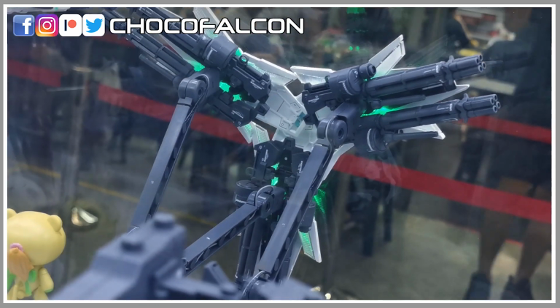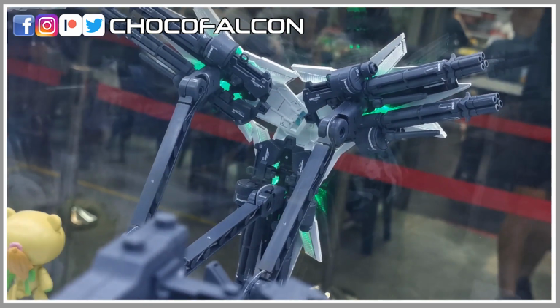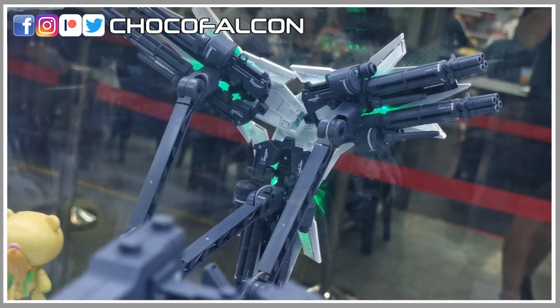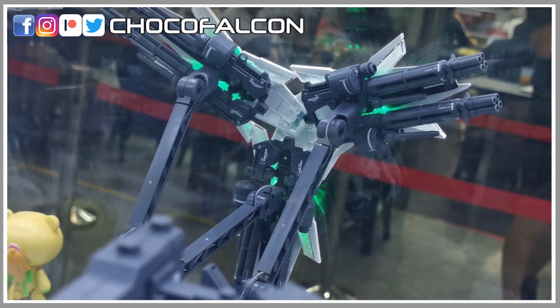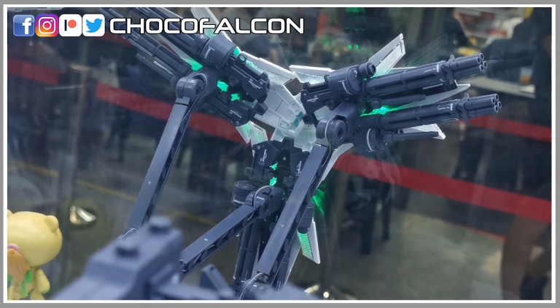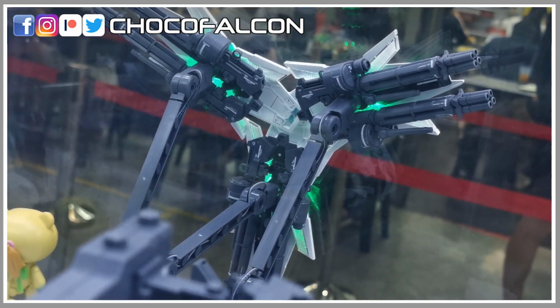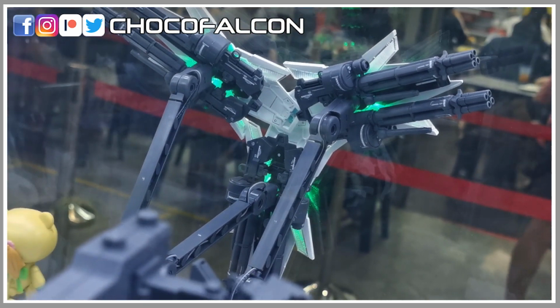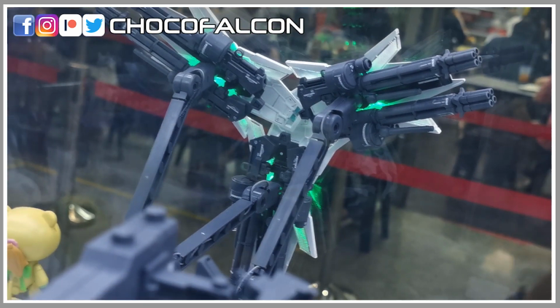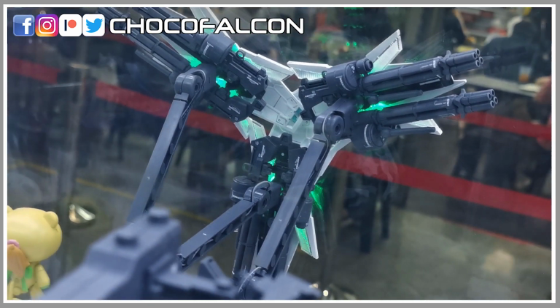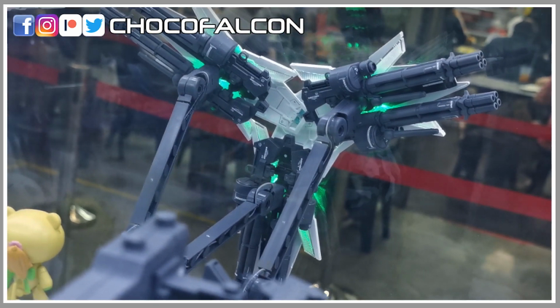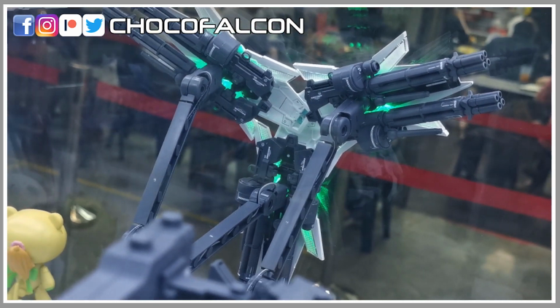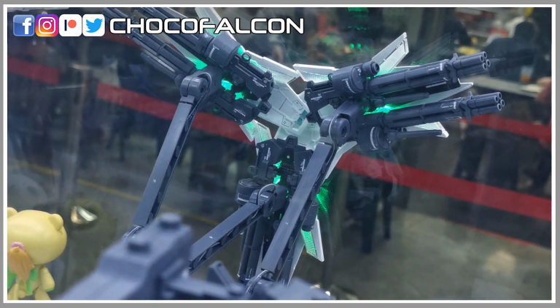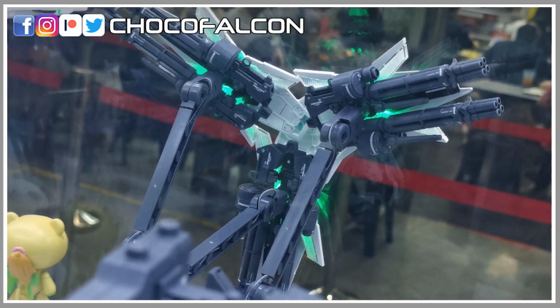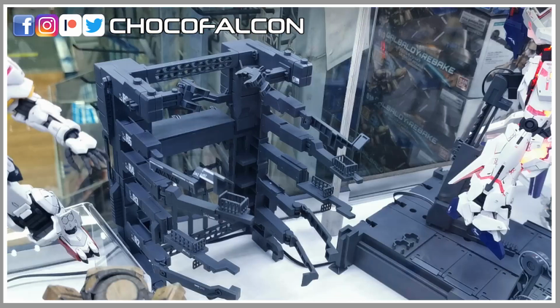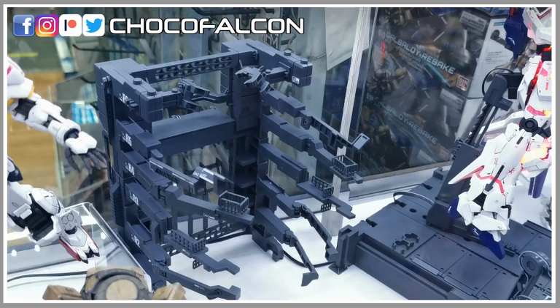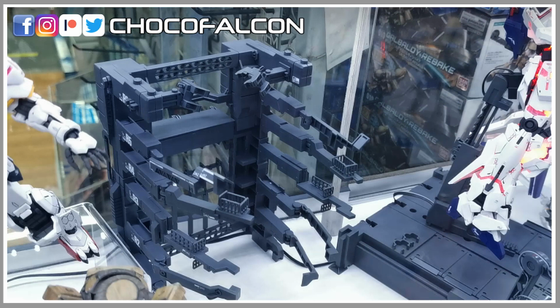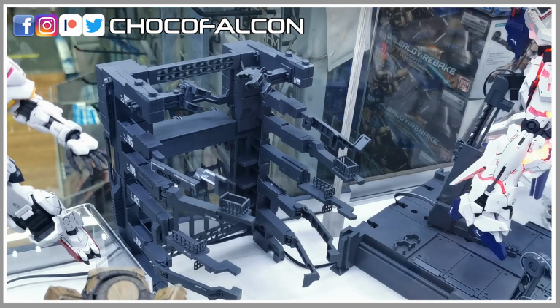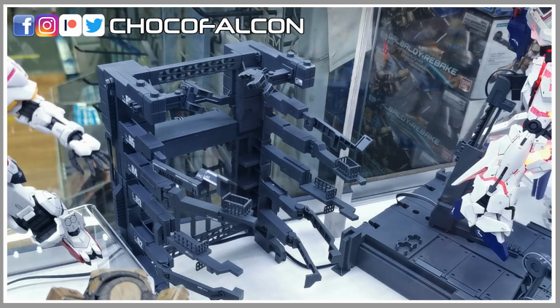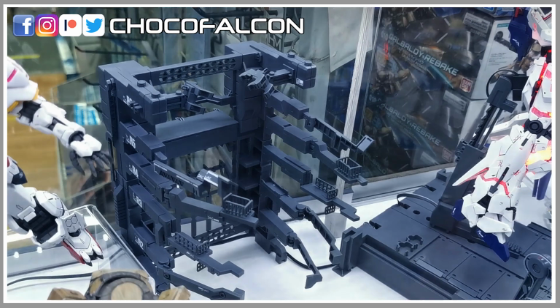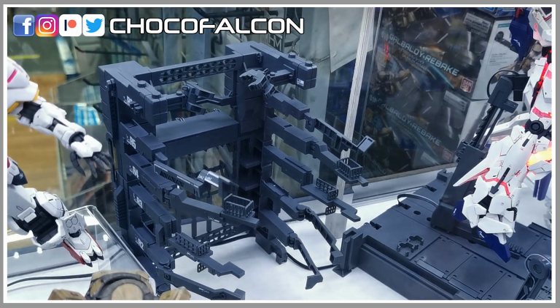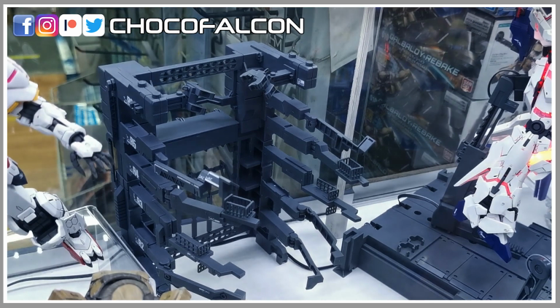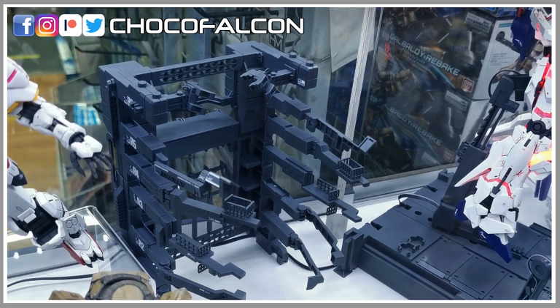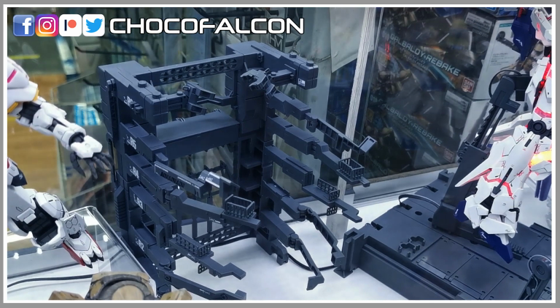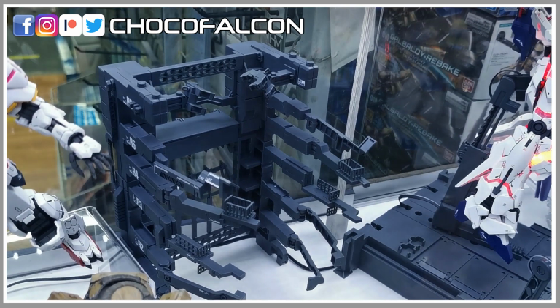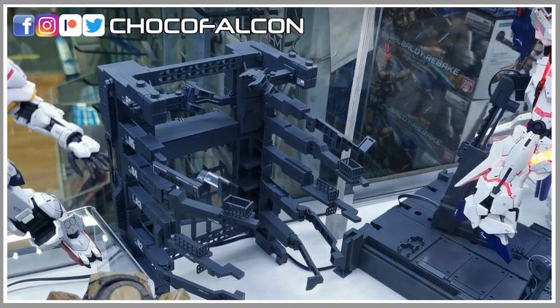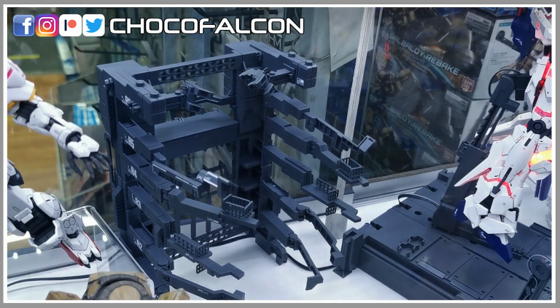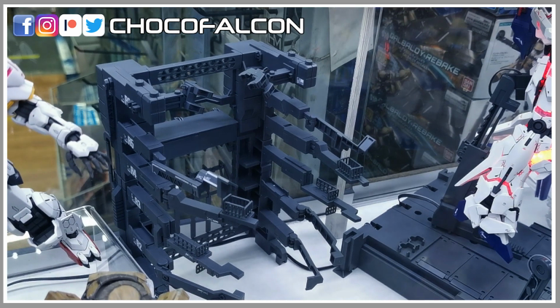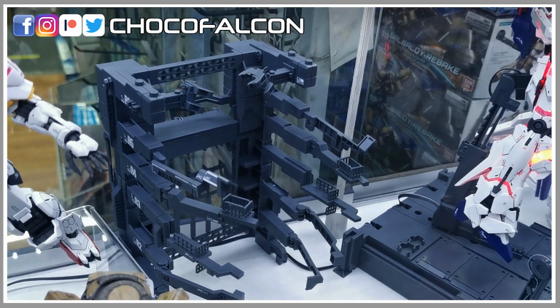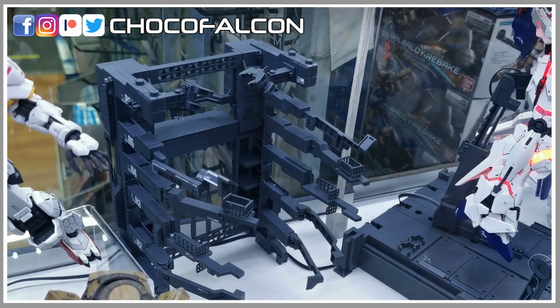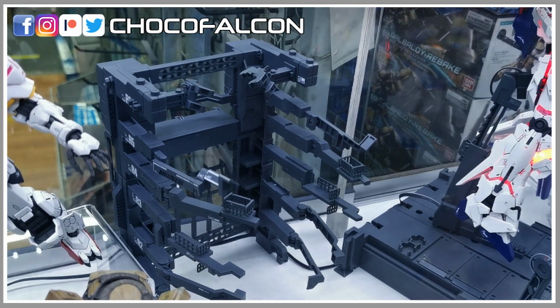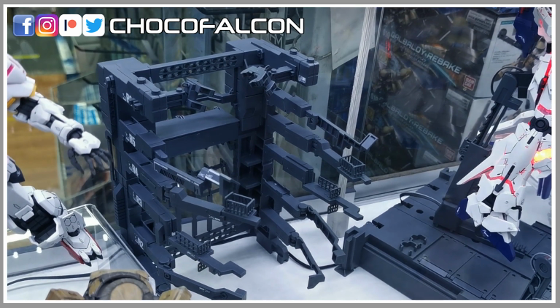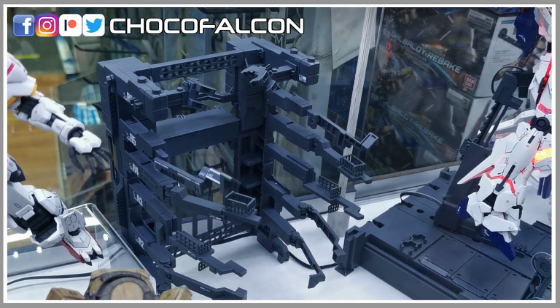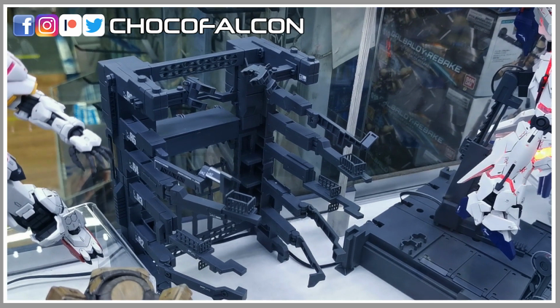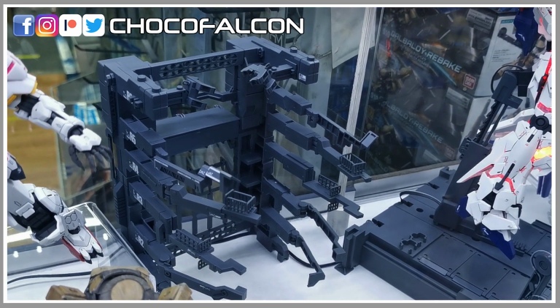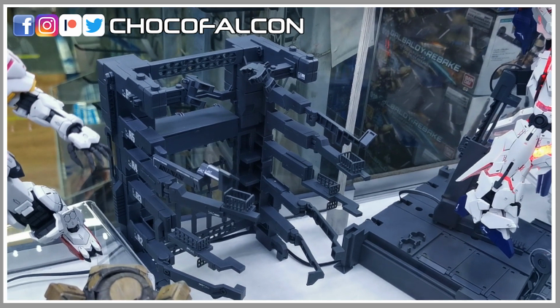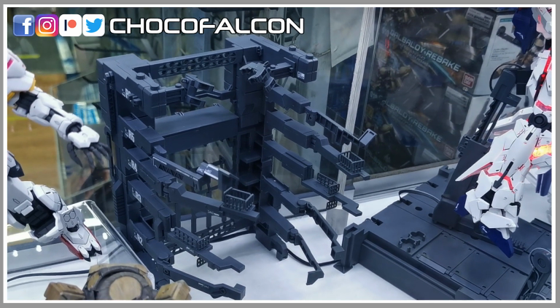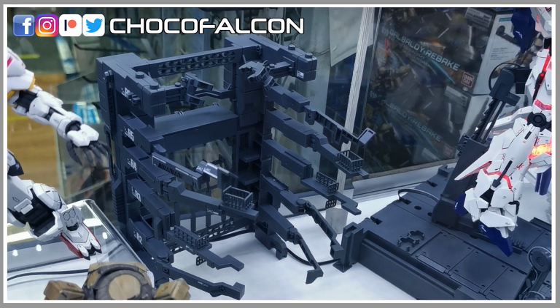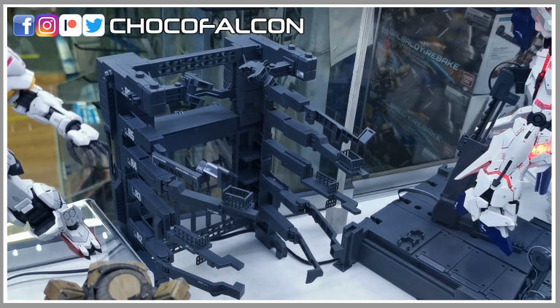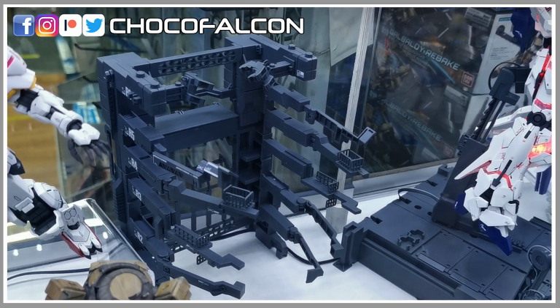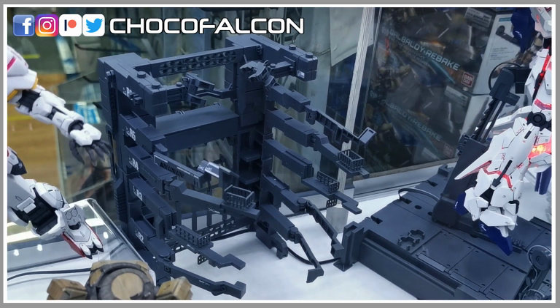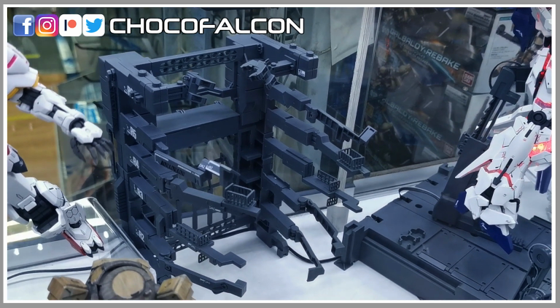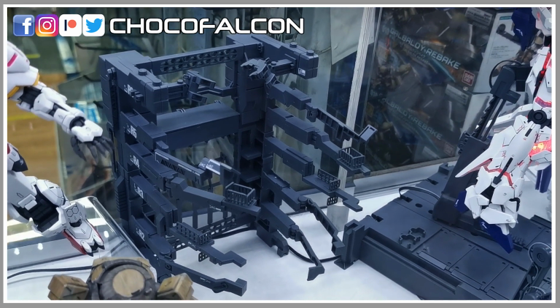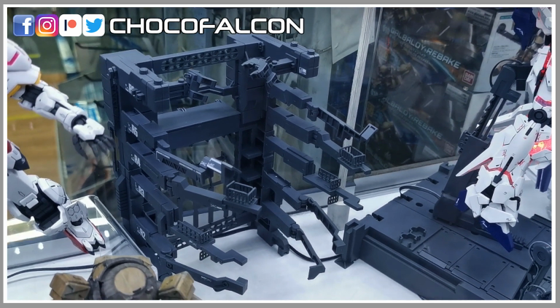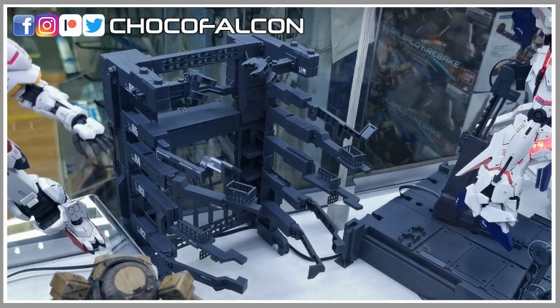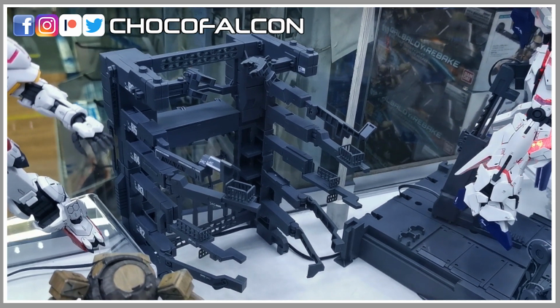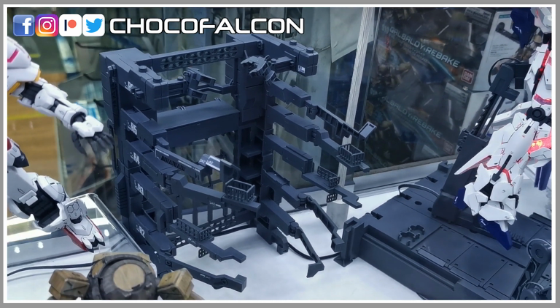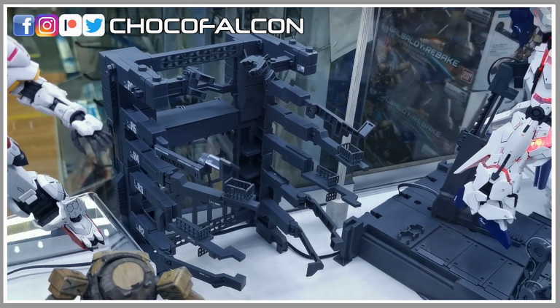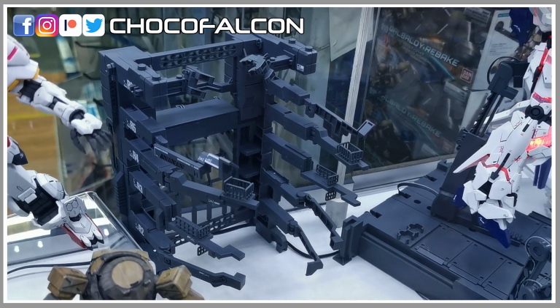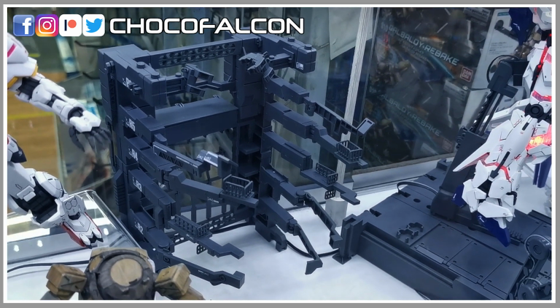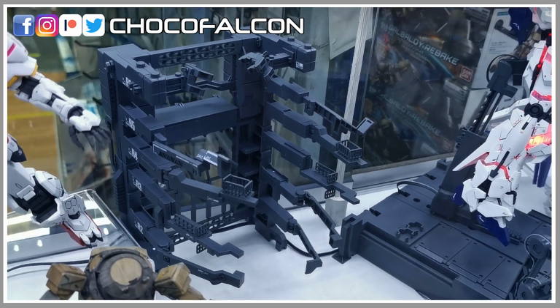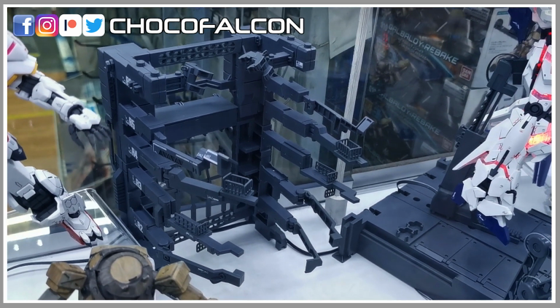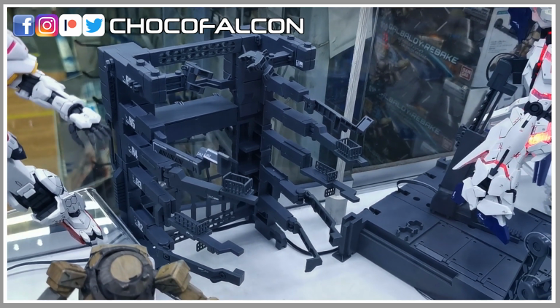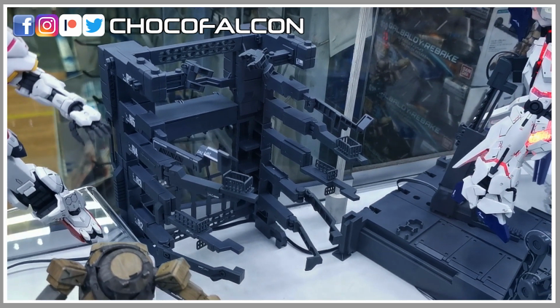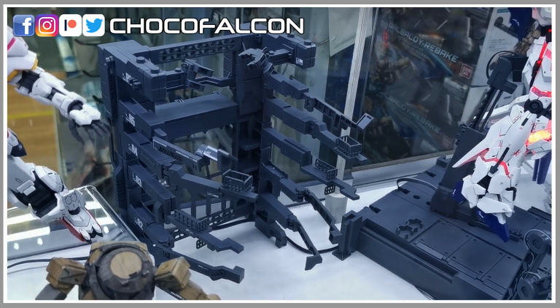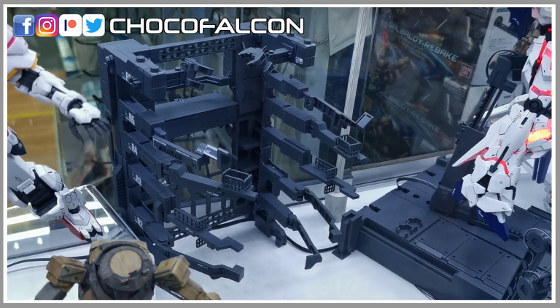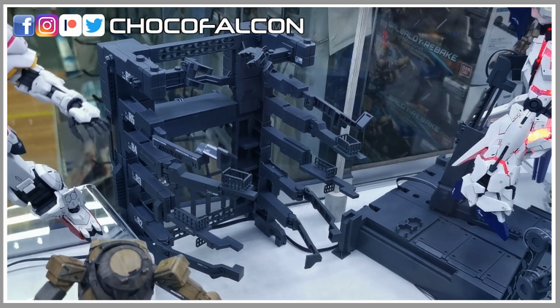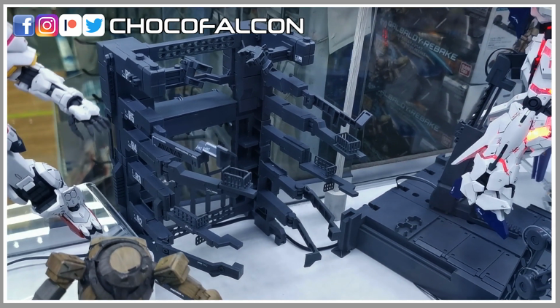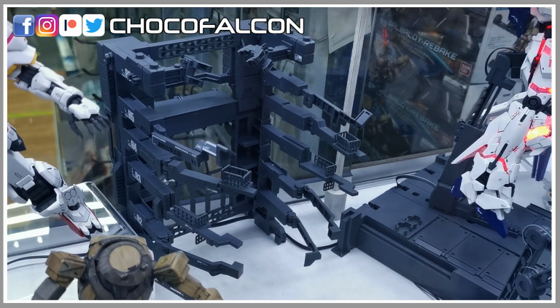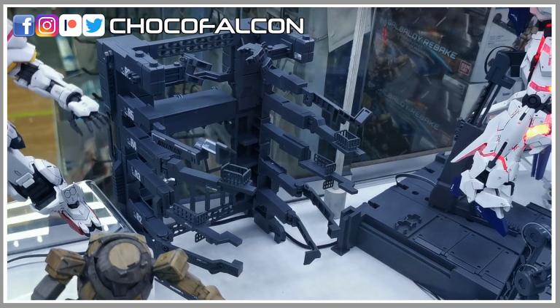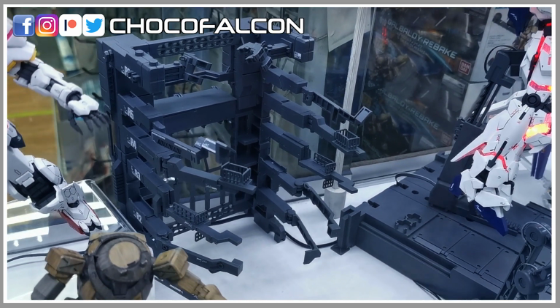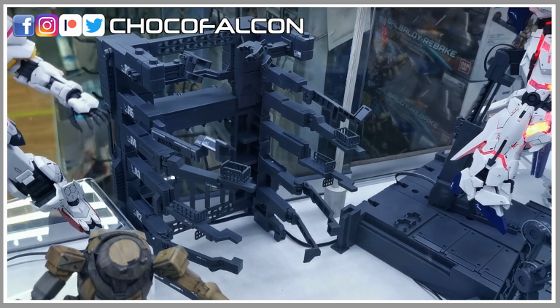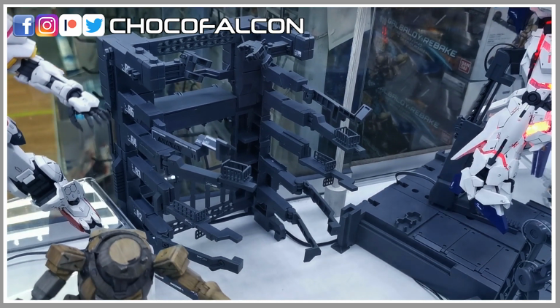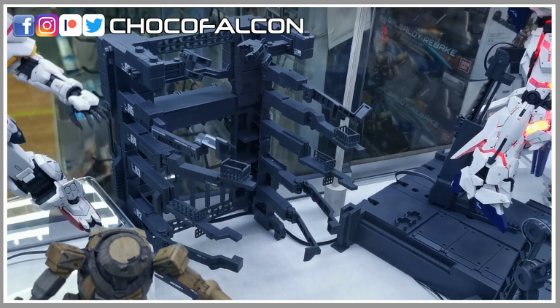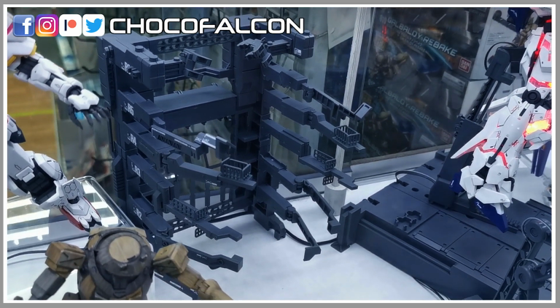The MS cage is included in this release as well. You will be able to recreate the scene from episode 1.